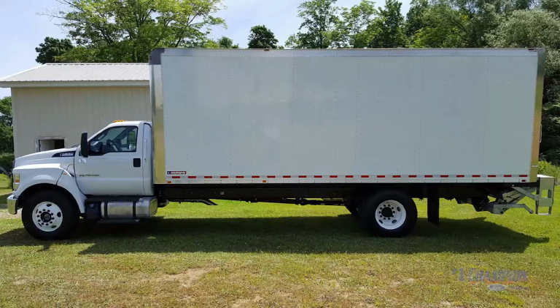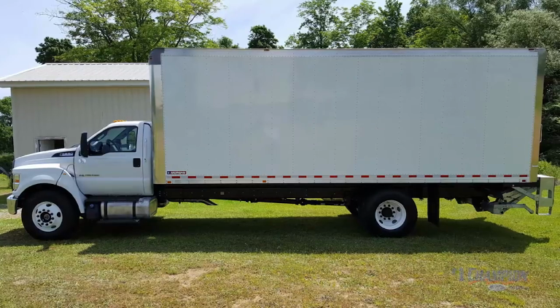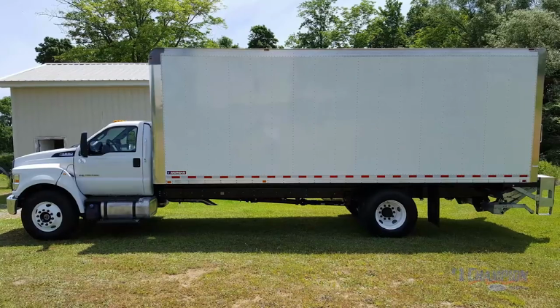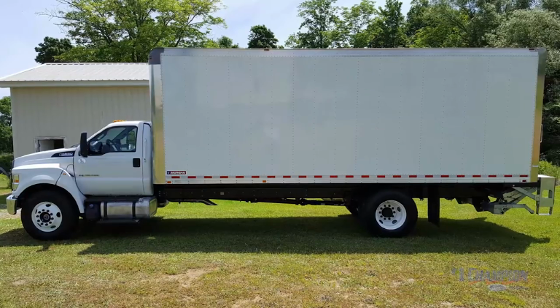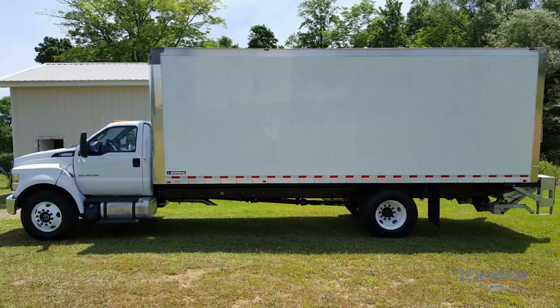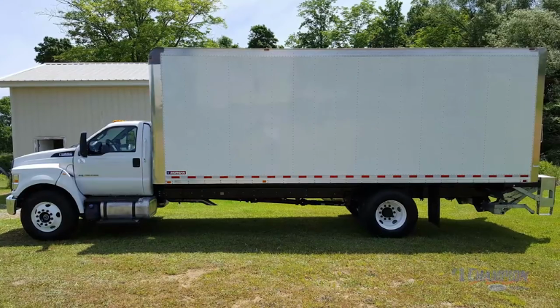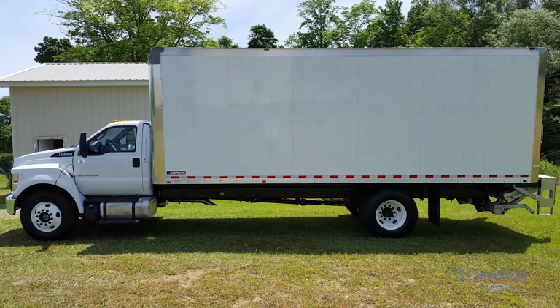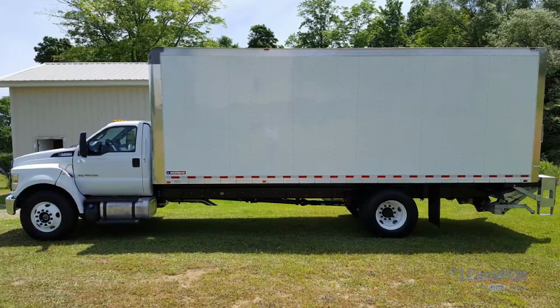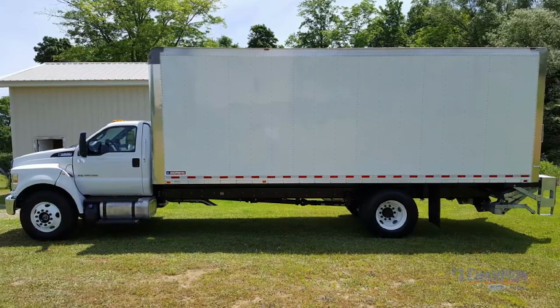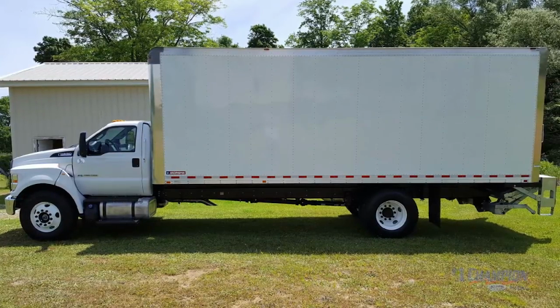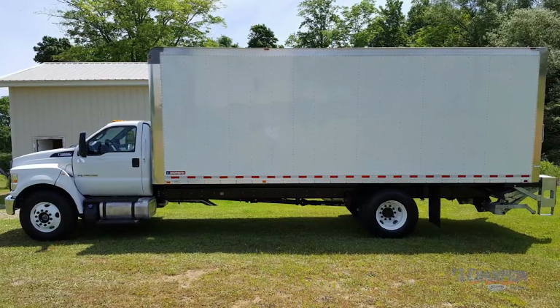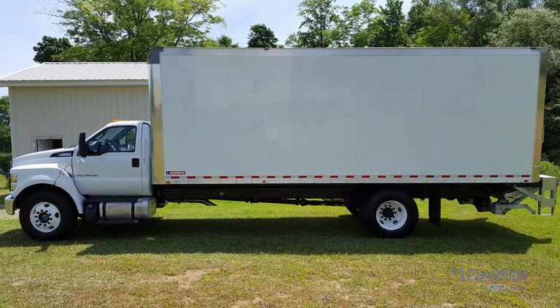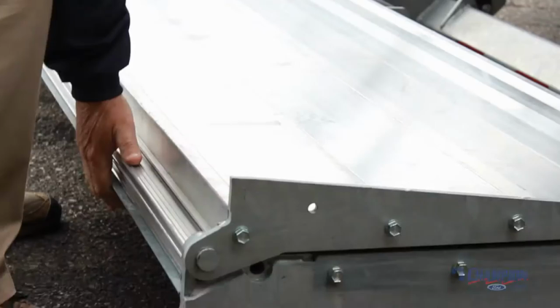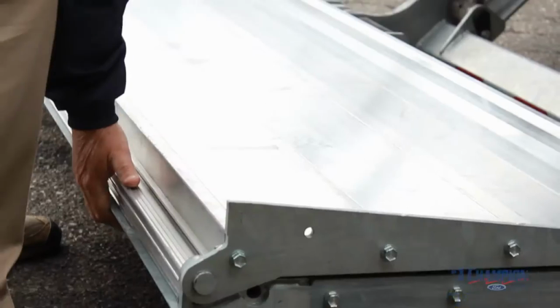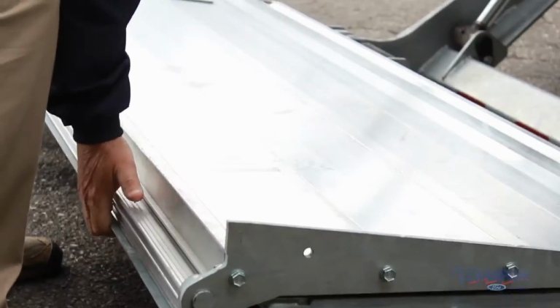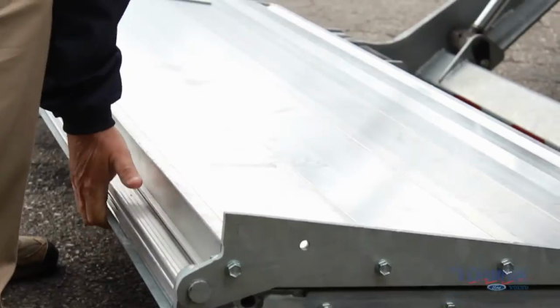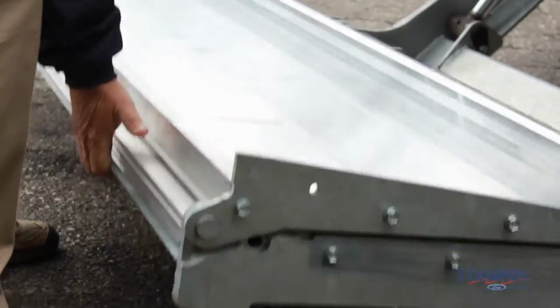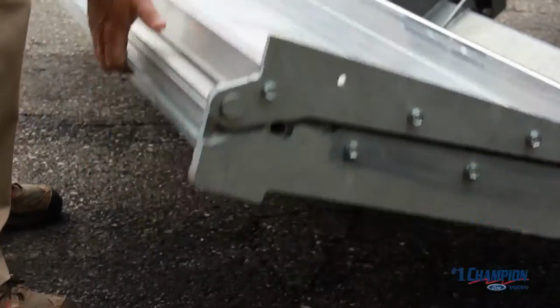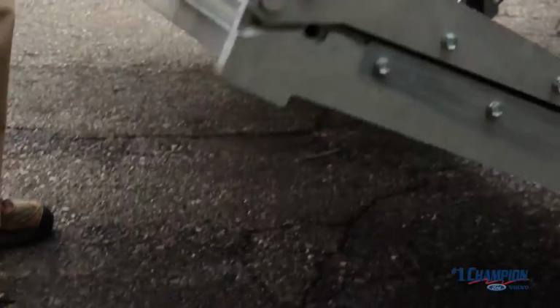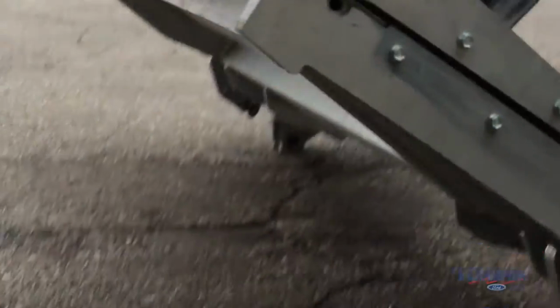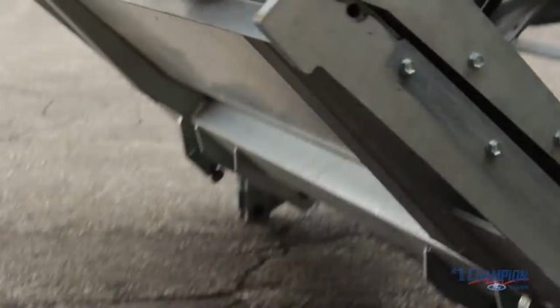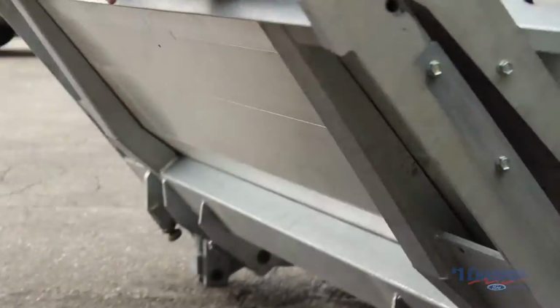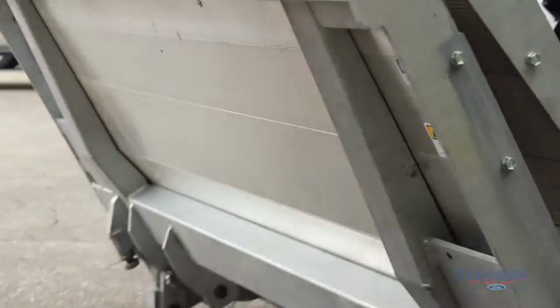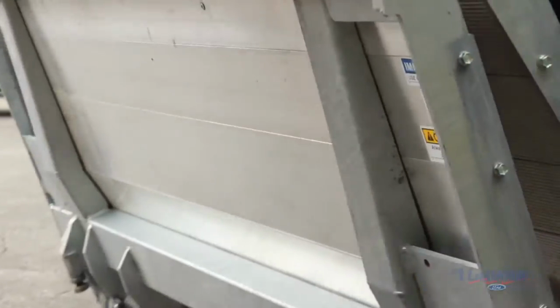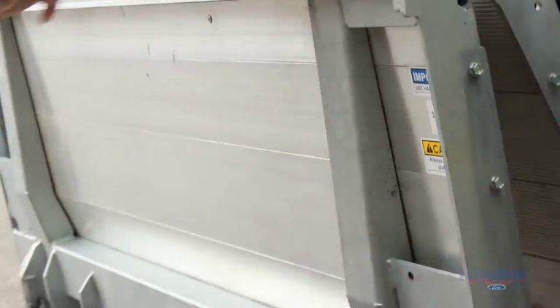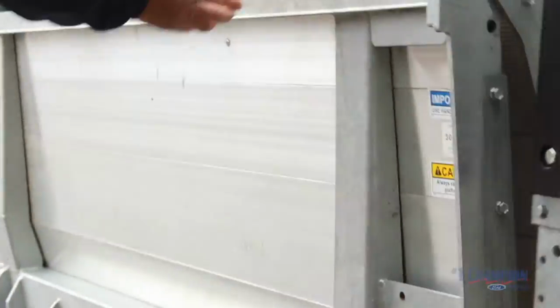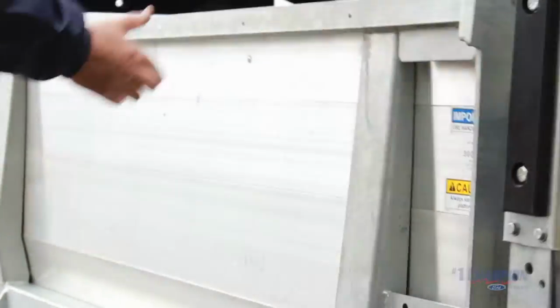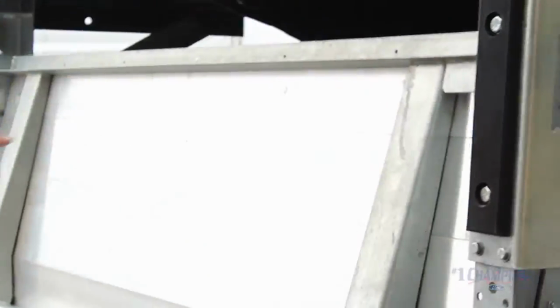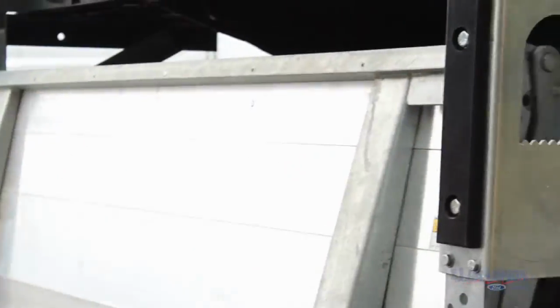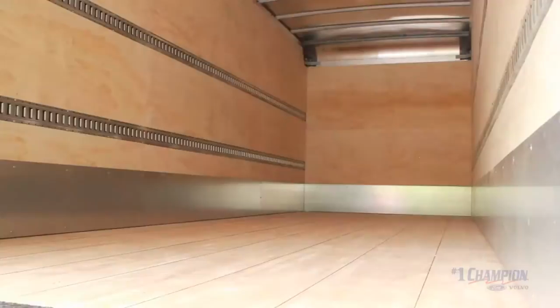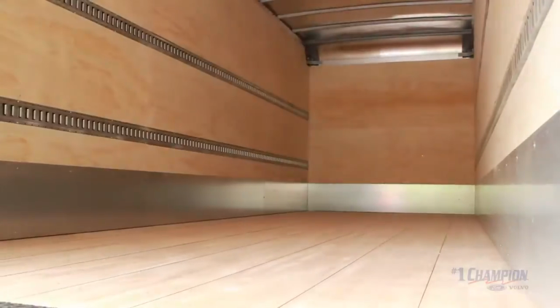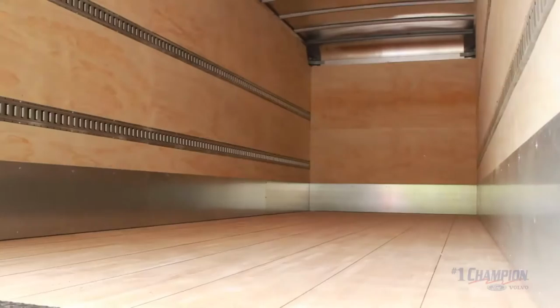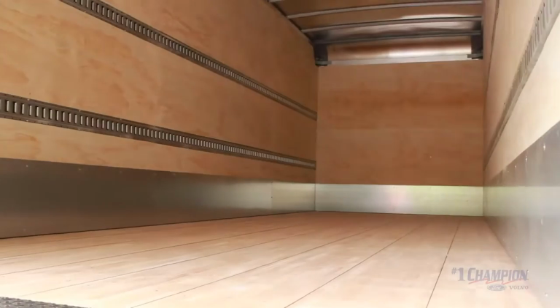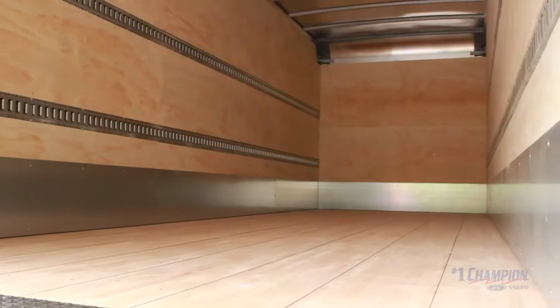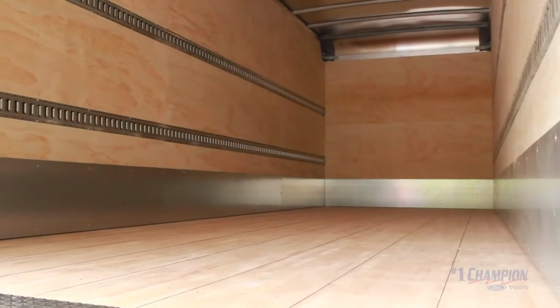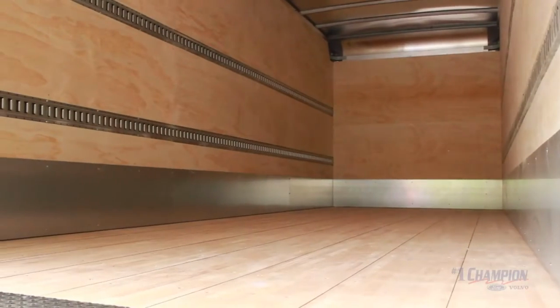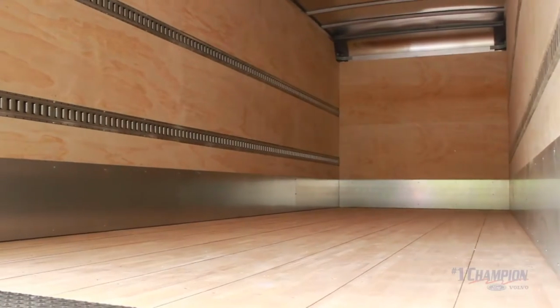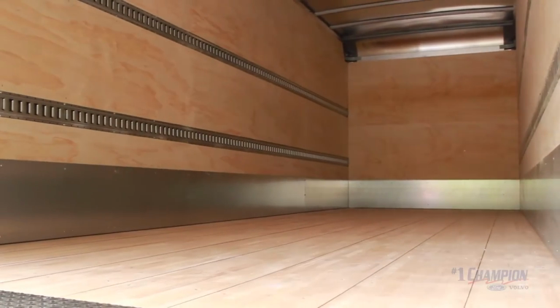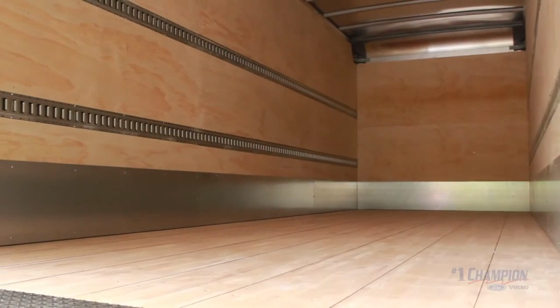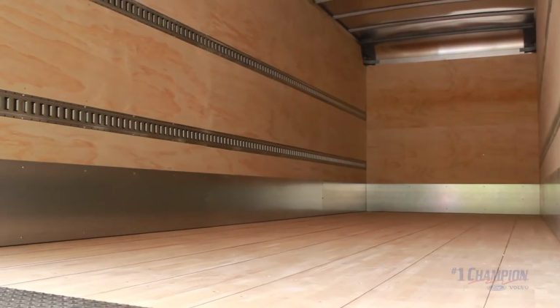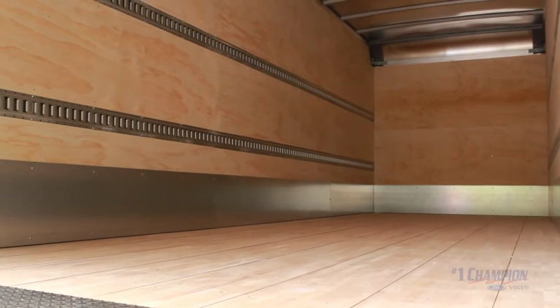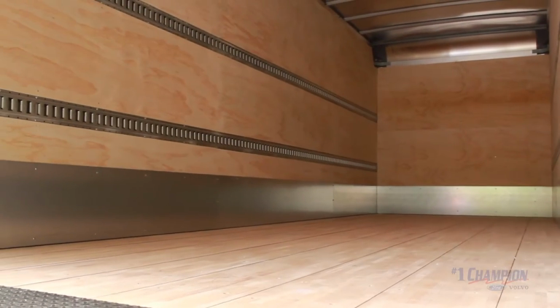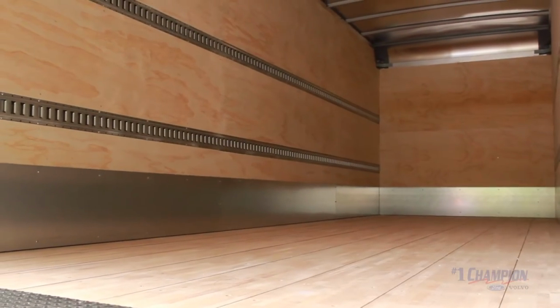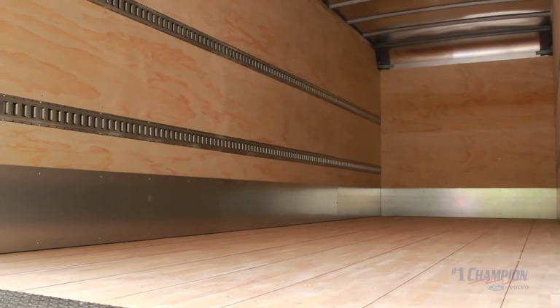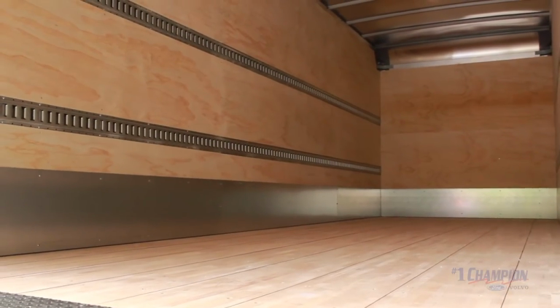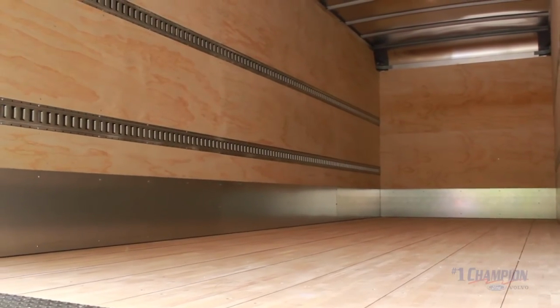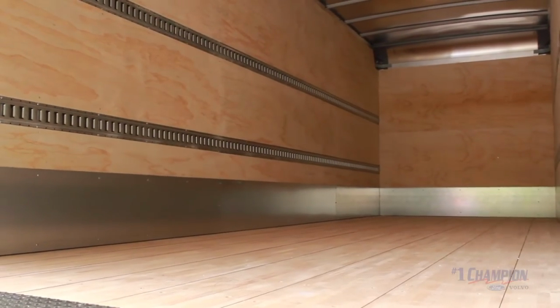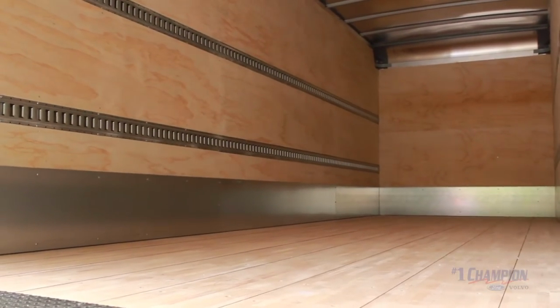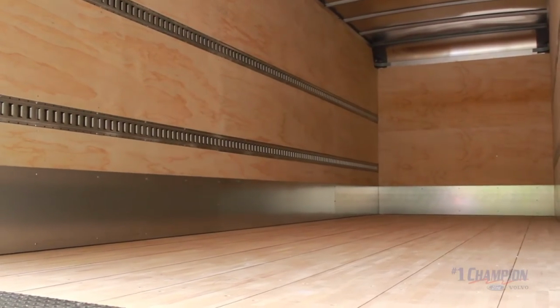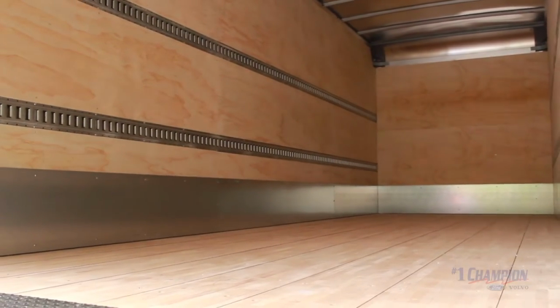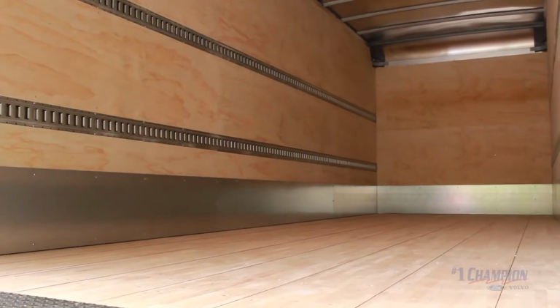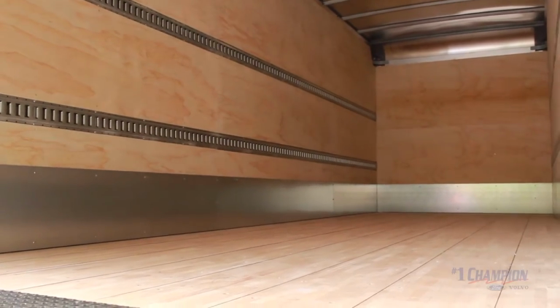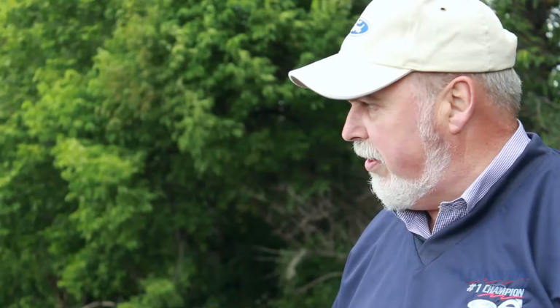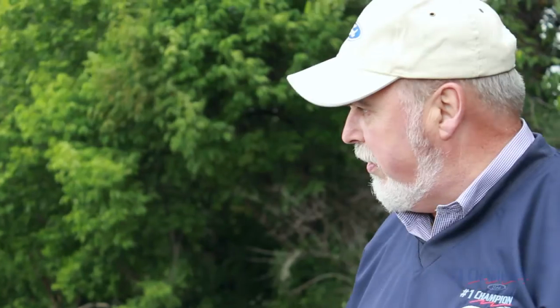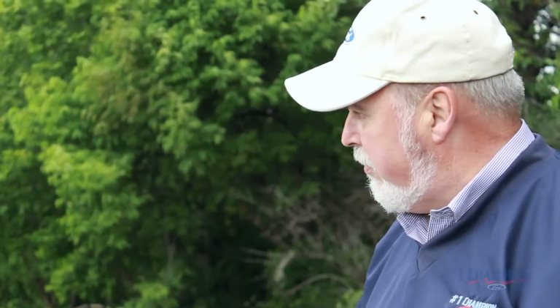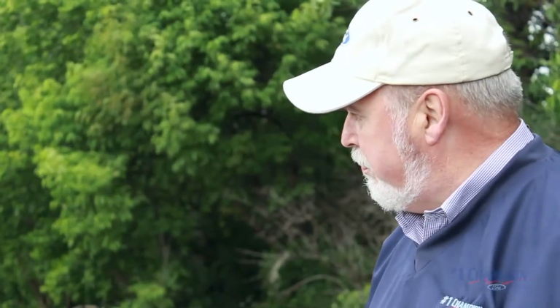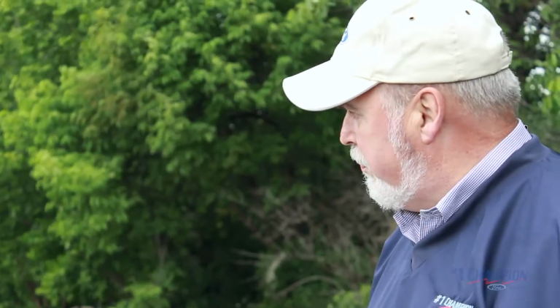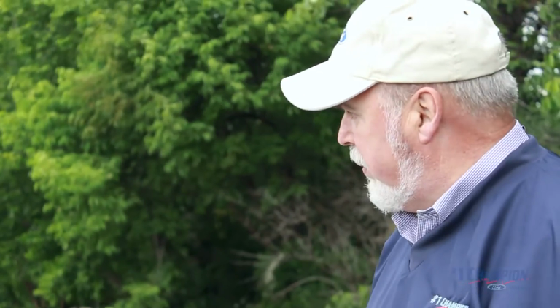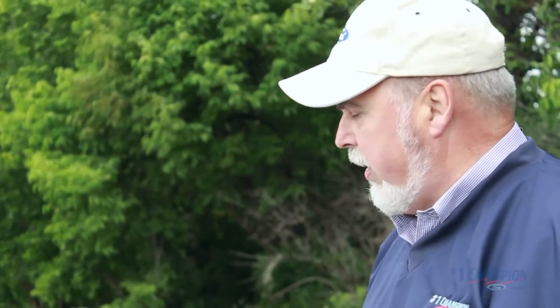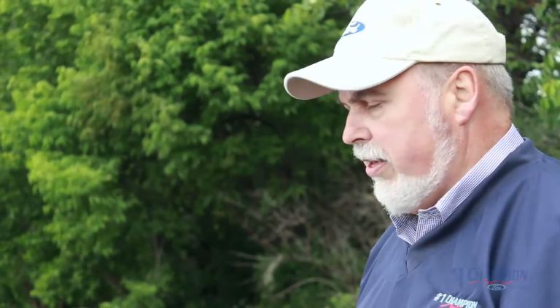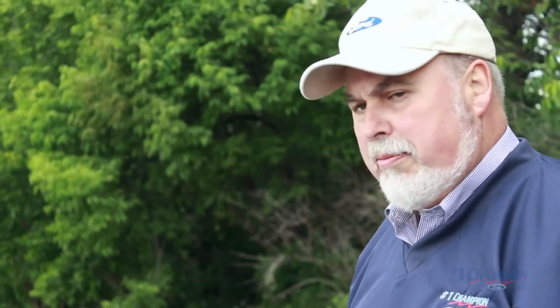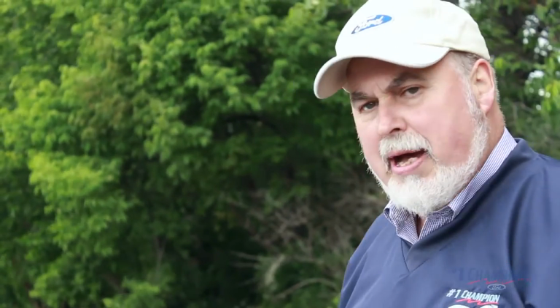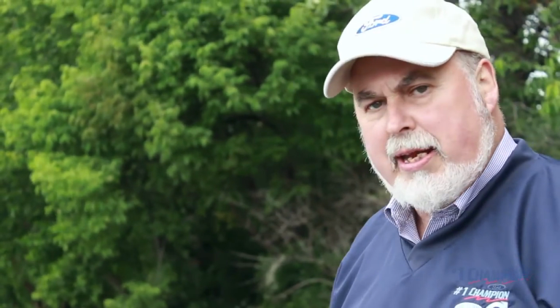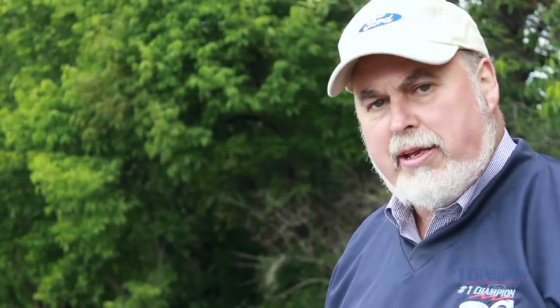This is a 24-foot van body with a 3,000-pound liftgate. It has two rows of e-track and a scuff liner in this particular body.